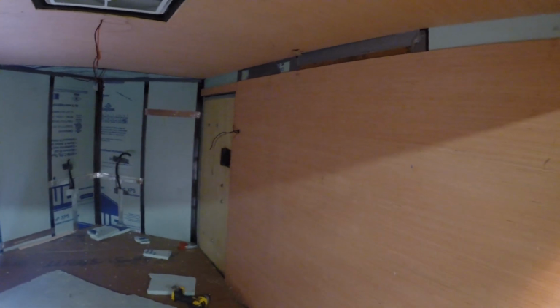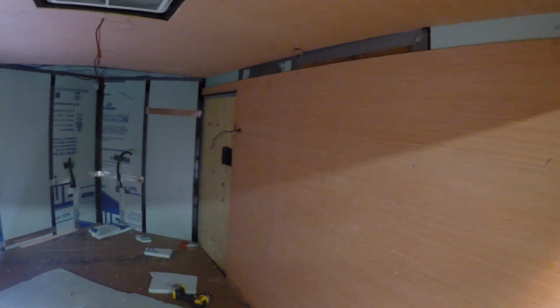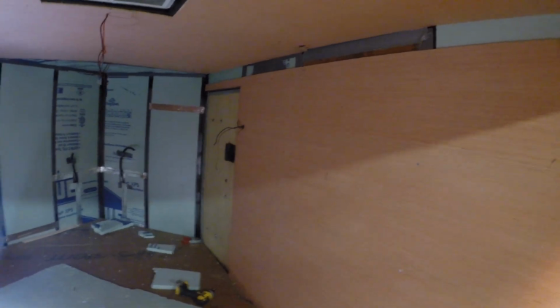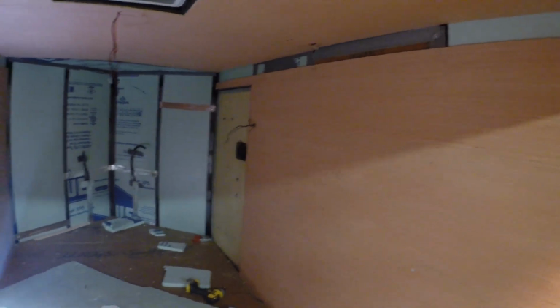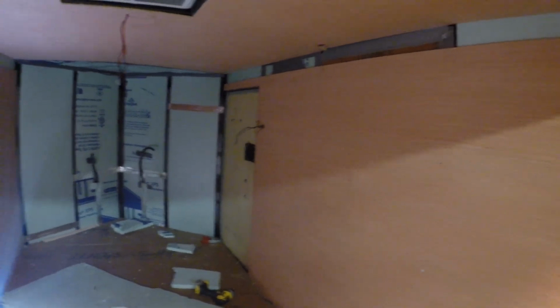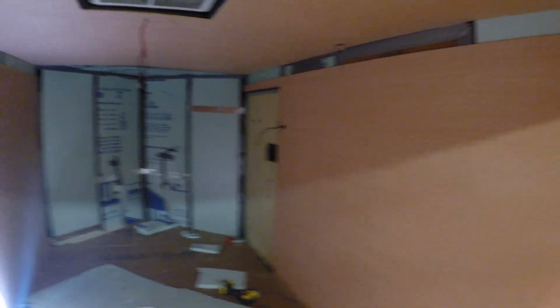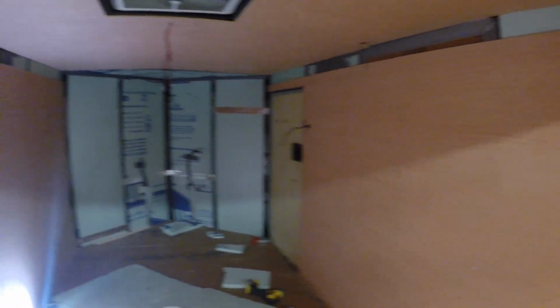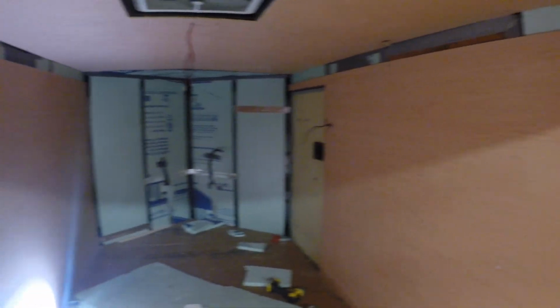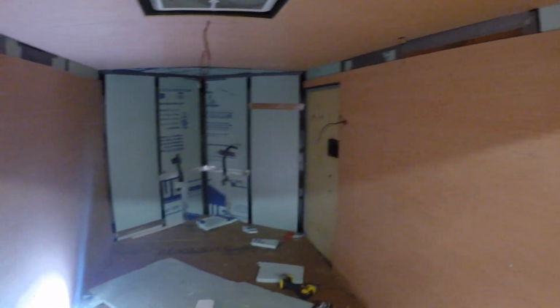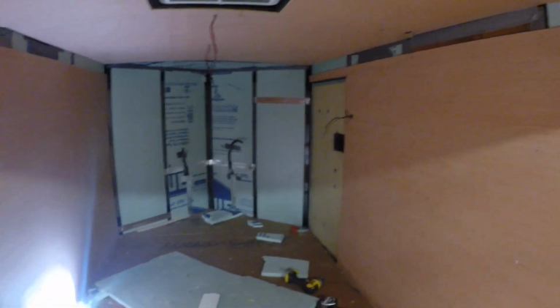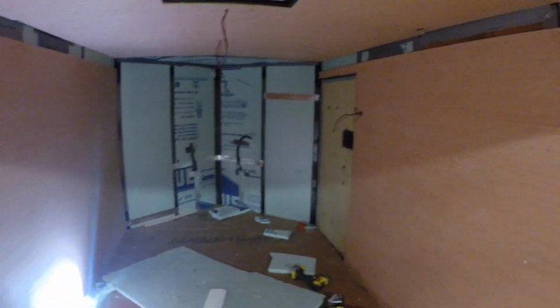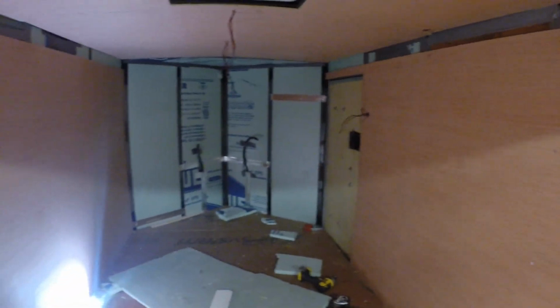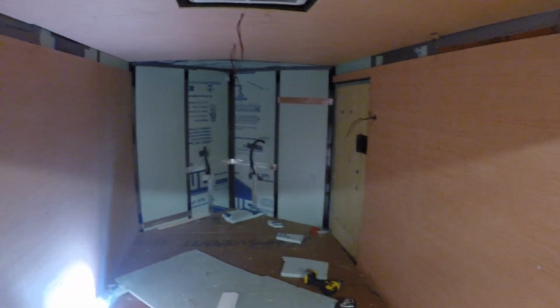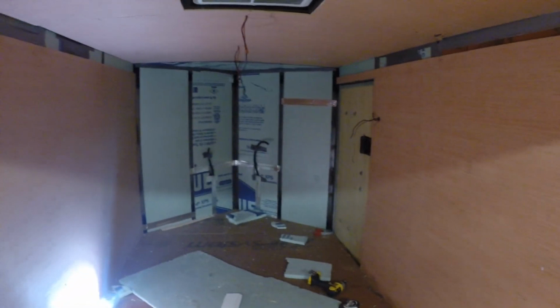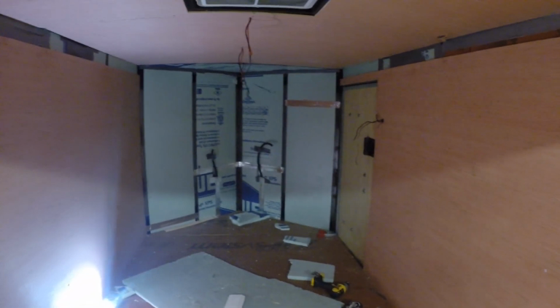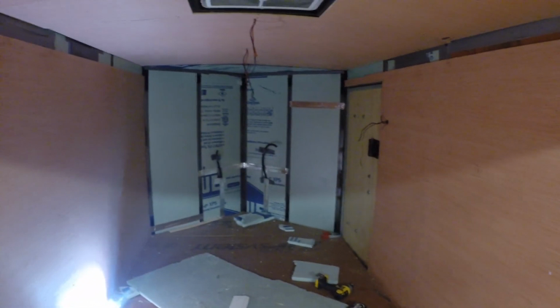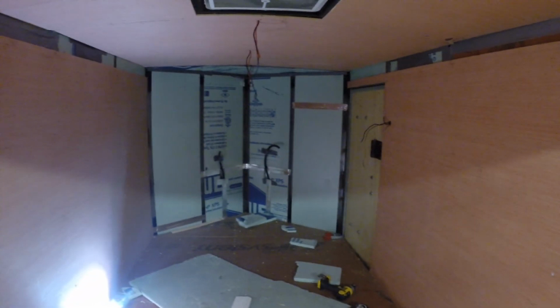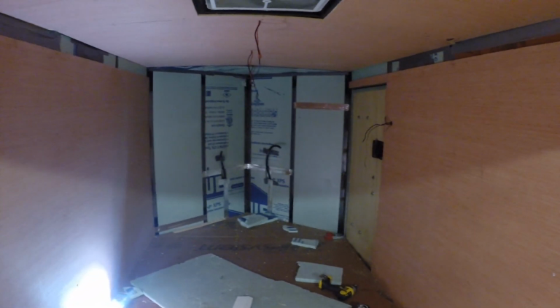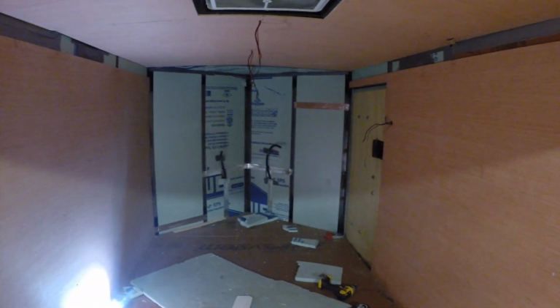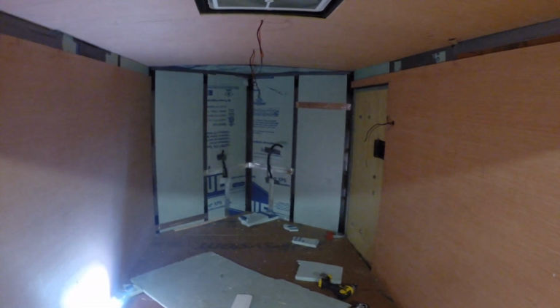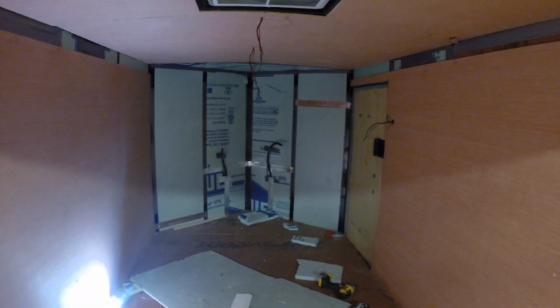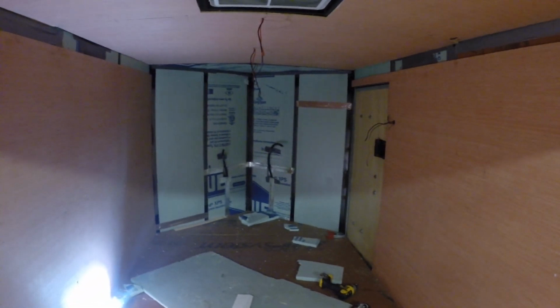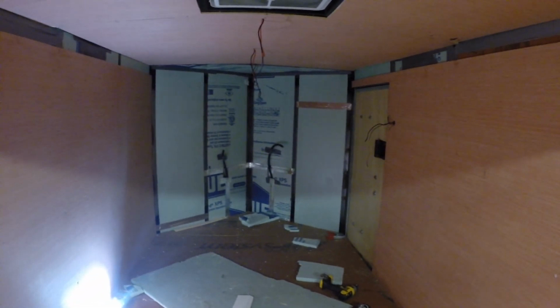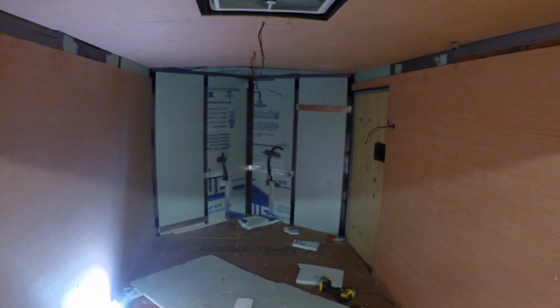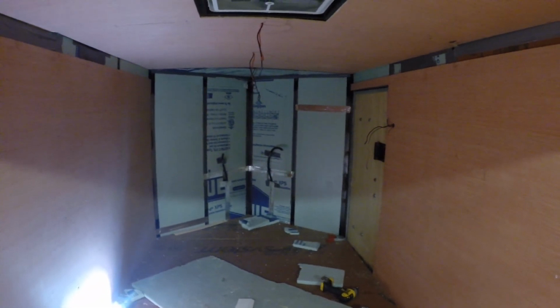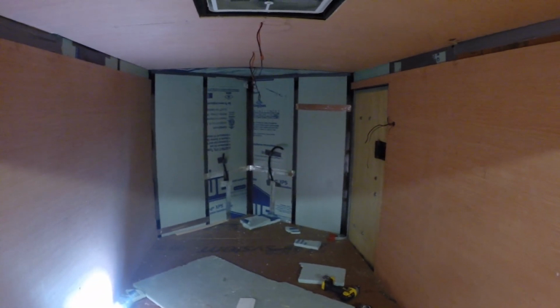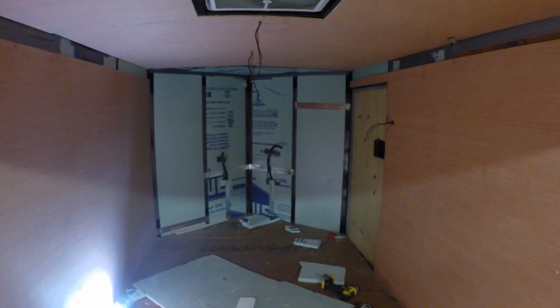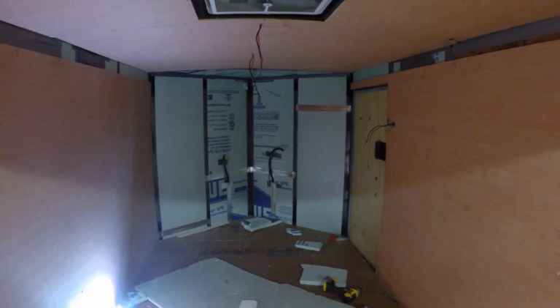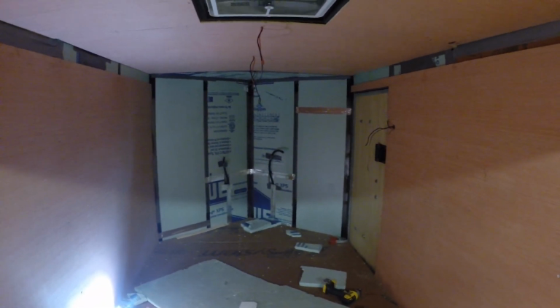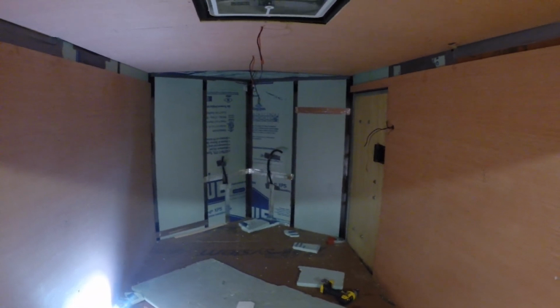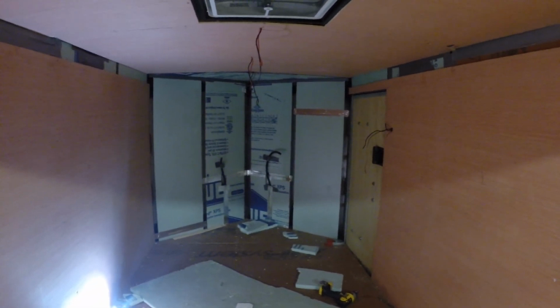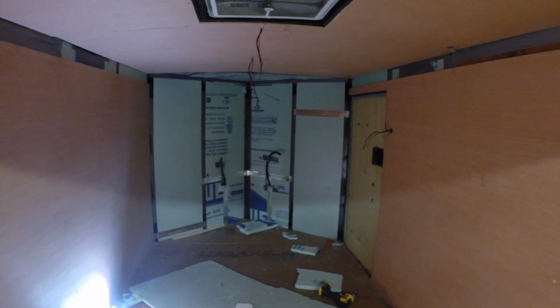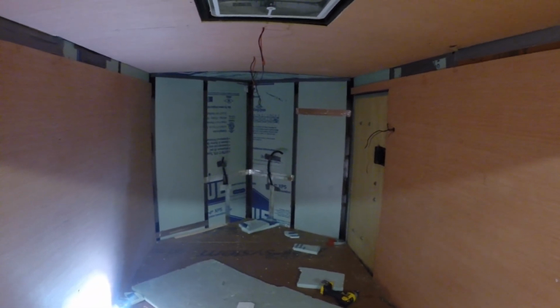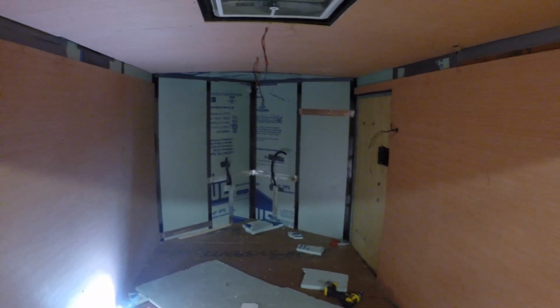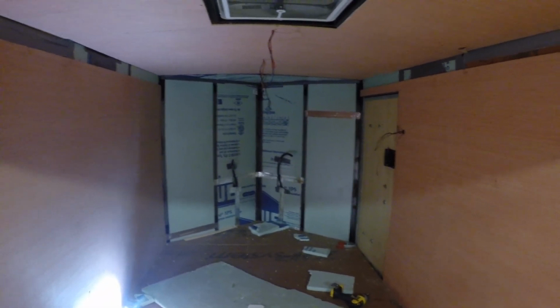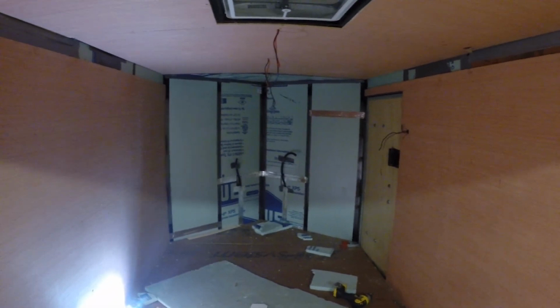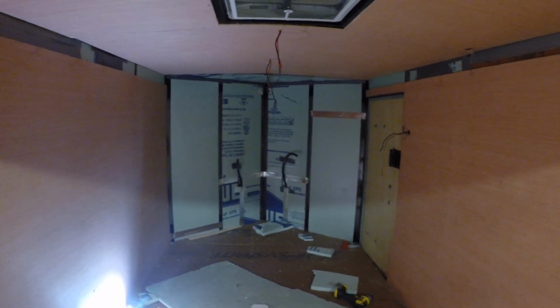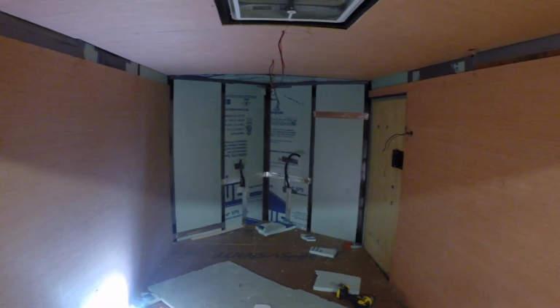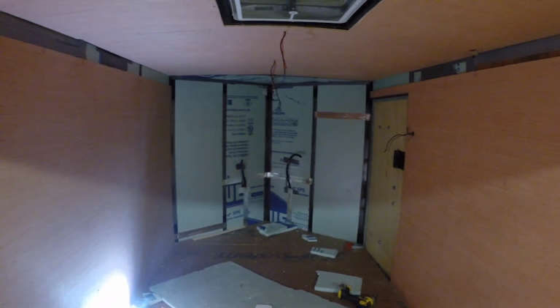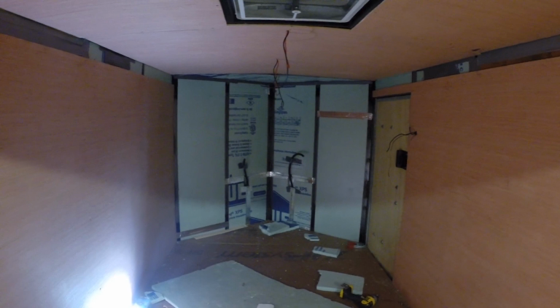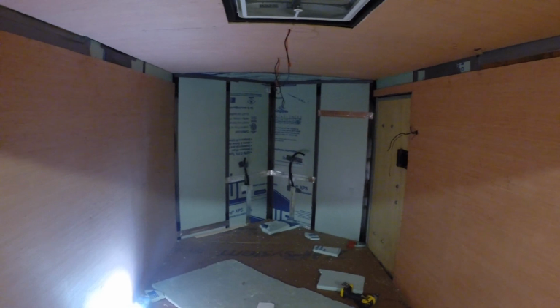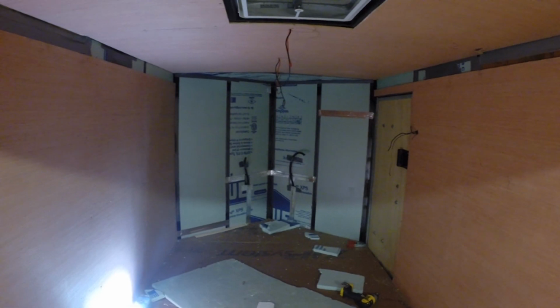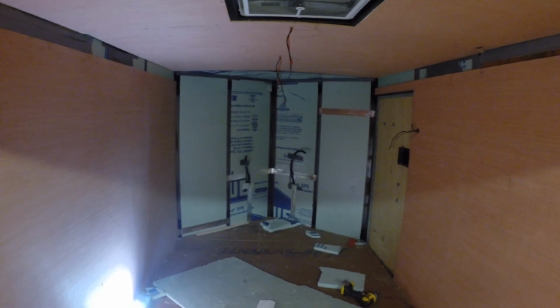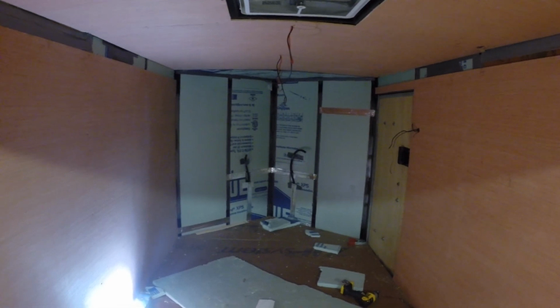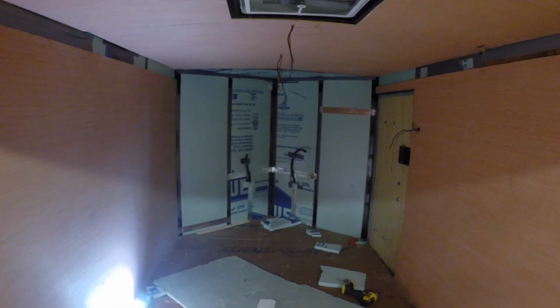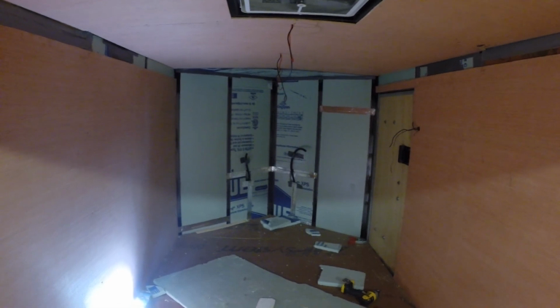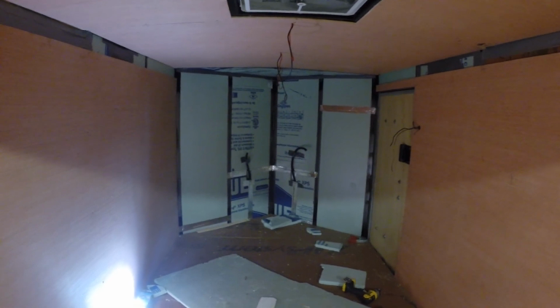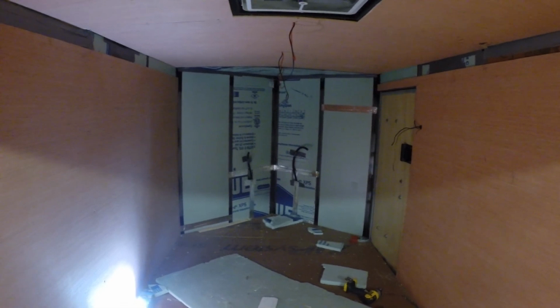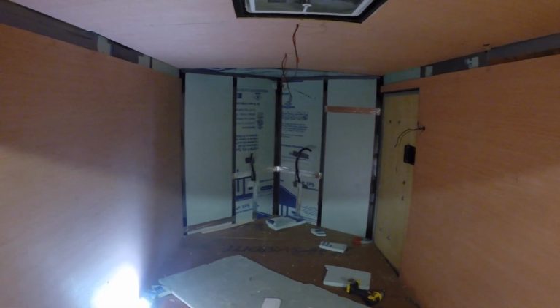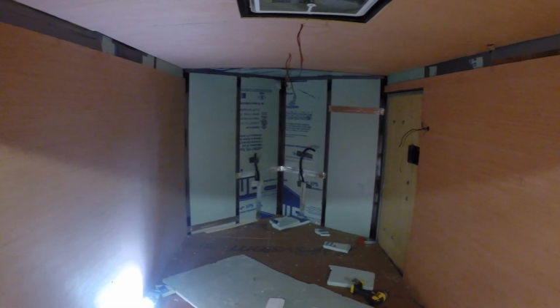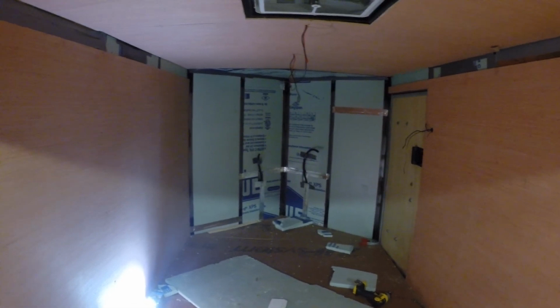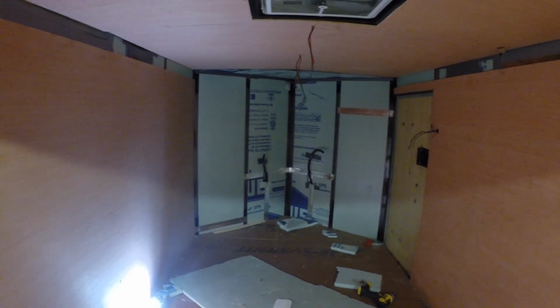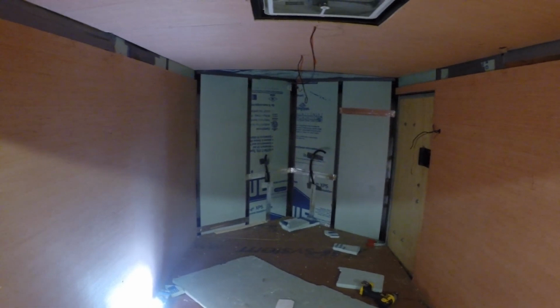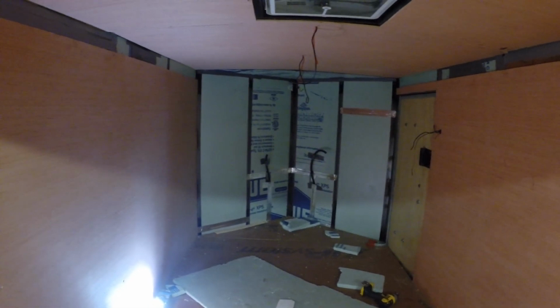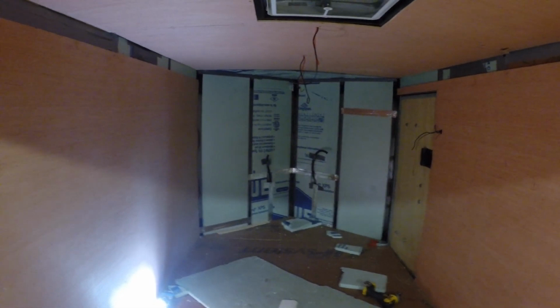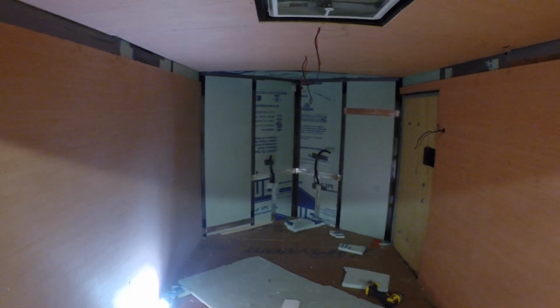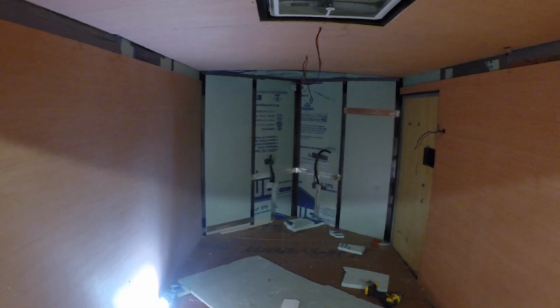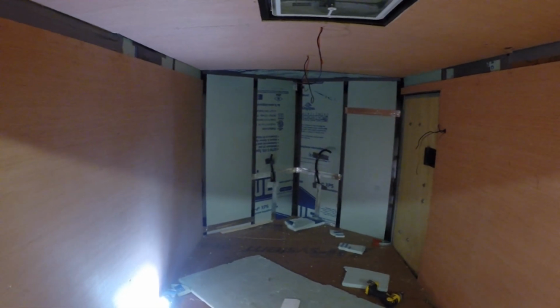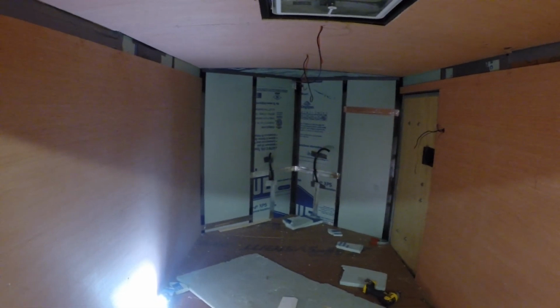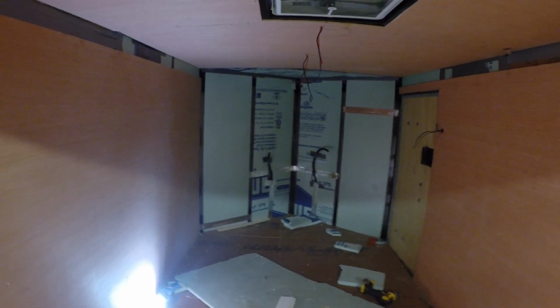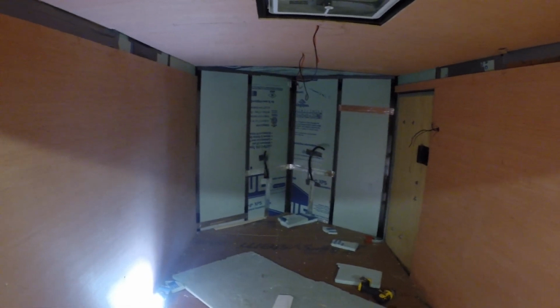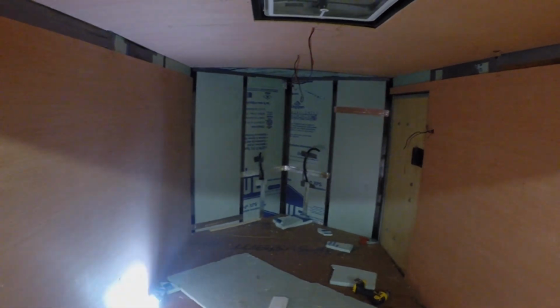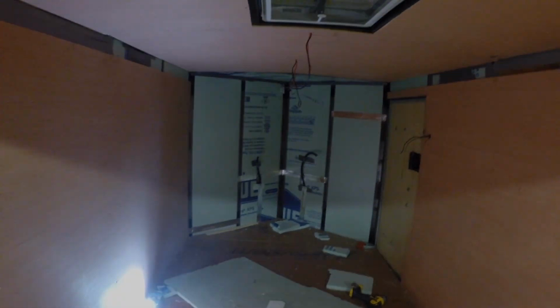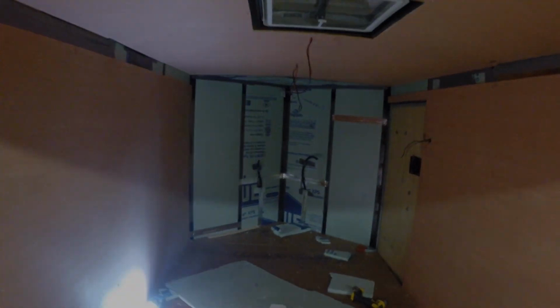Maybe tomorrow I can get the rest of the walls and ceilings put up. As always, thanks for watching.